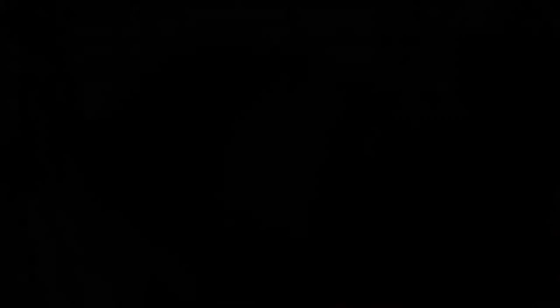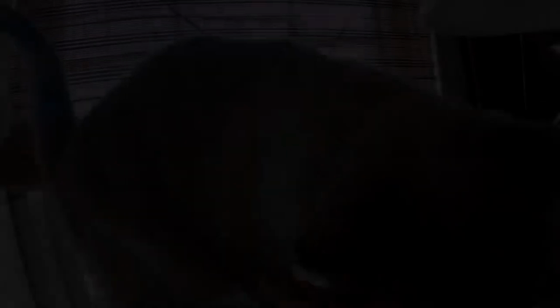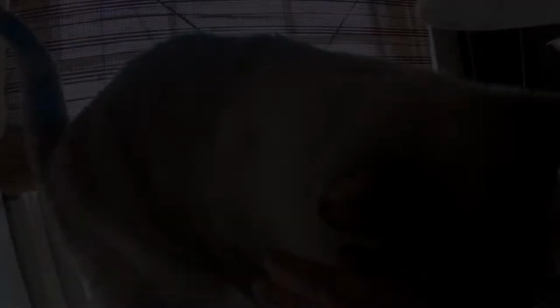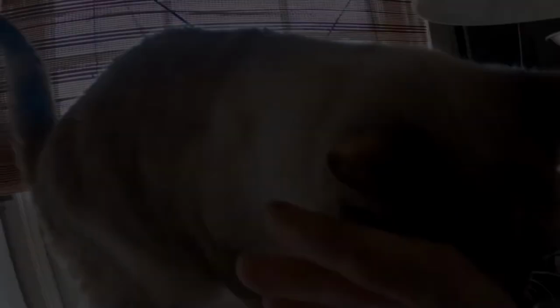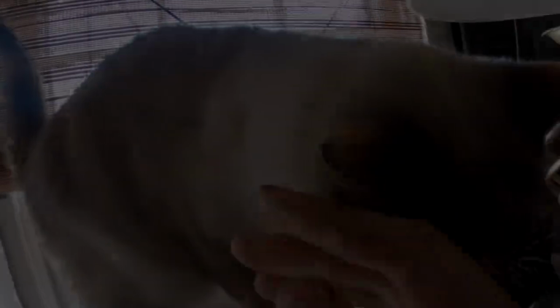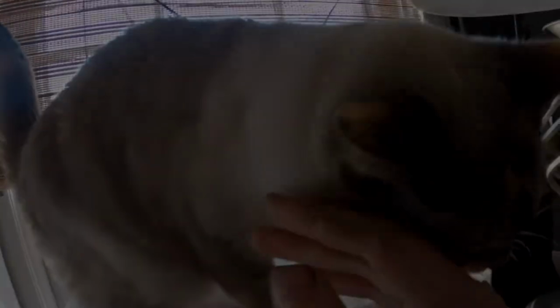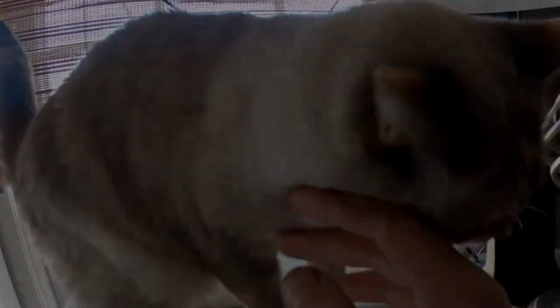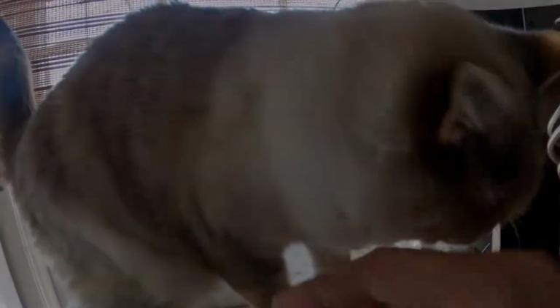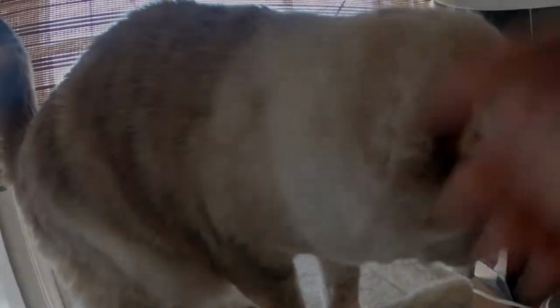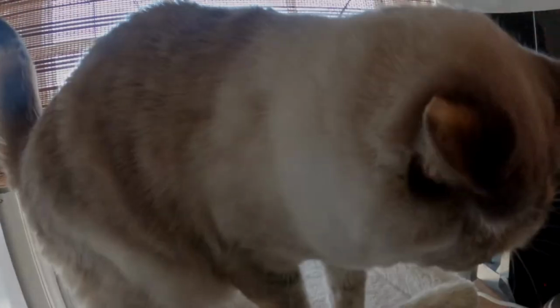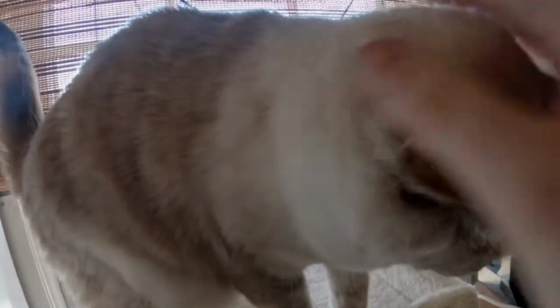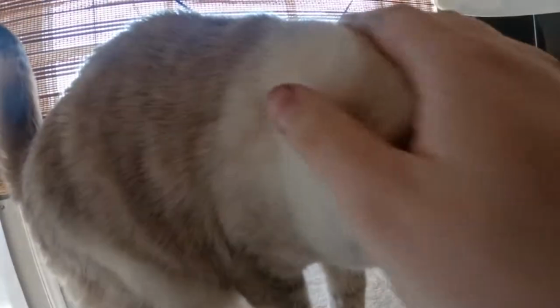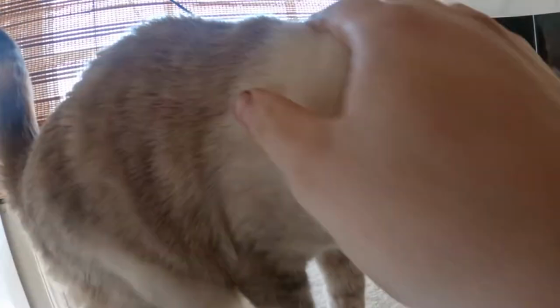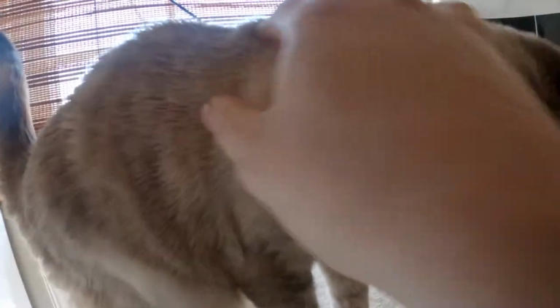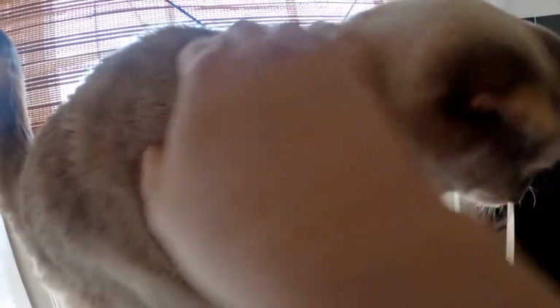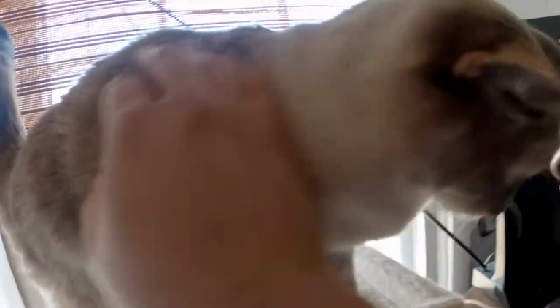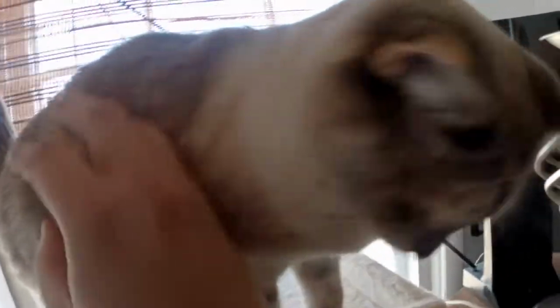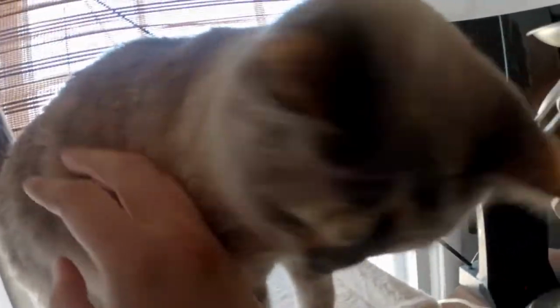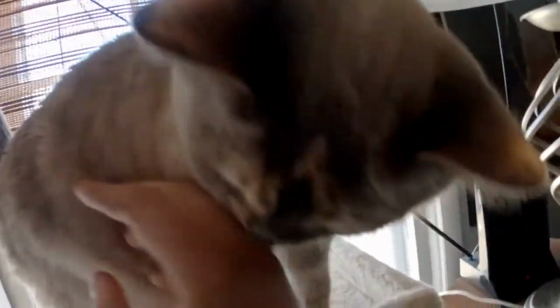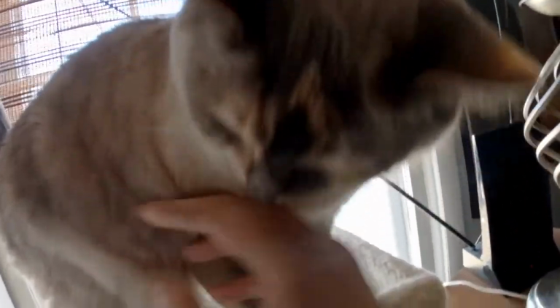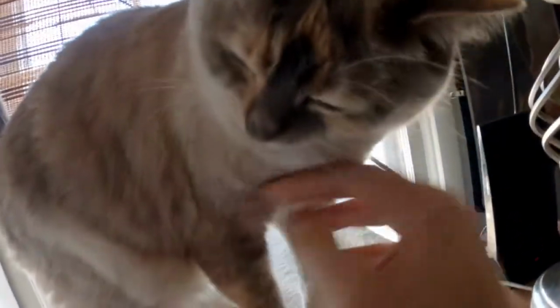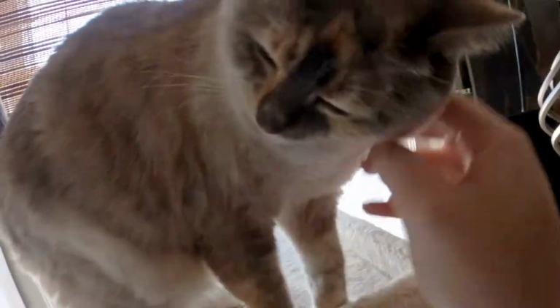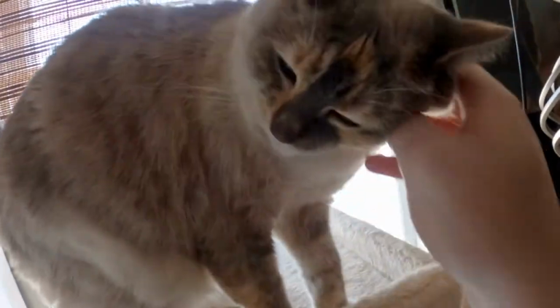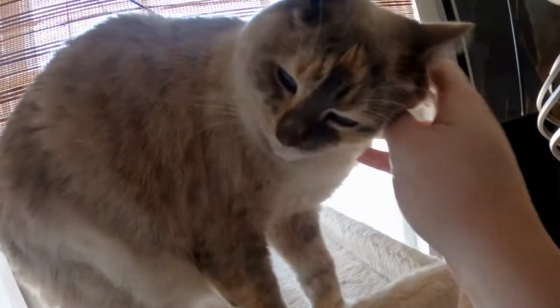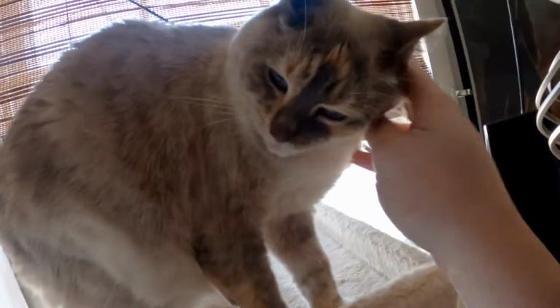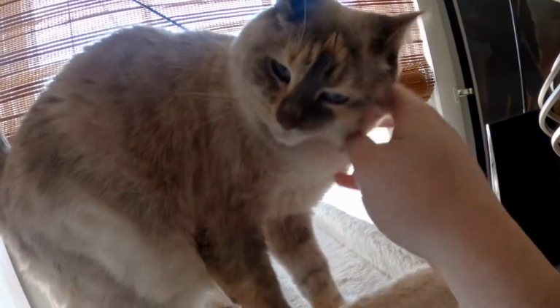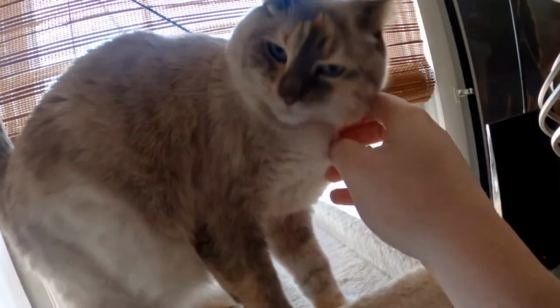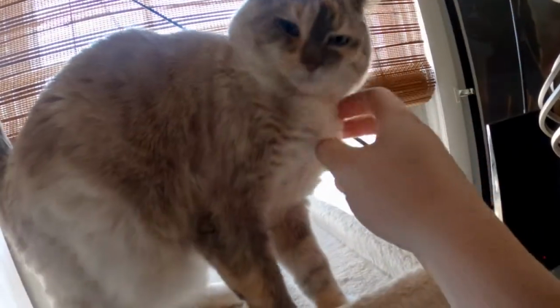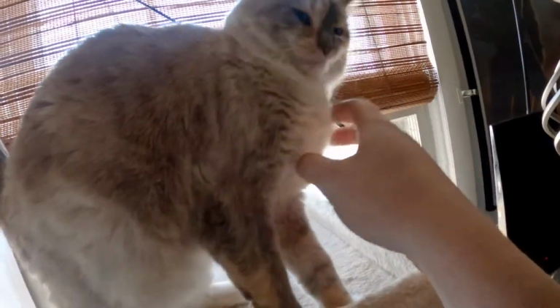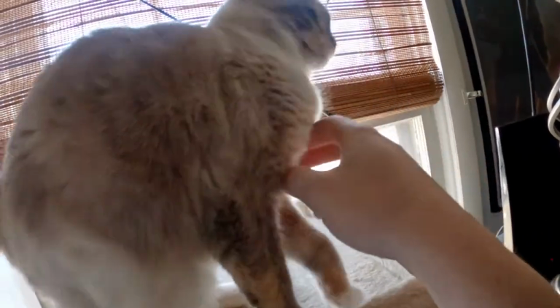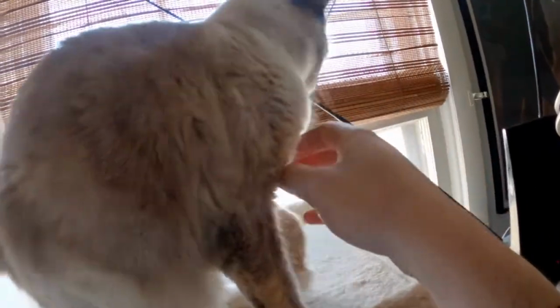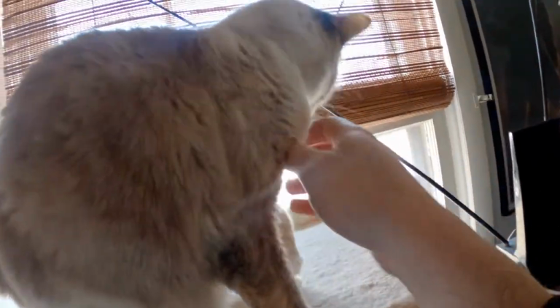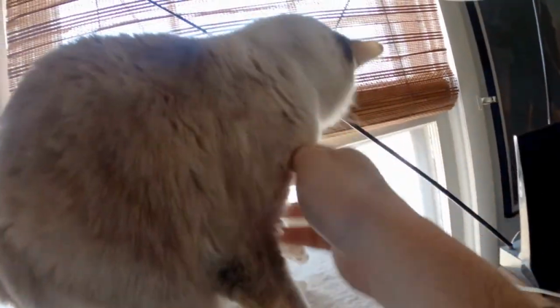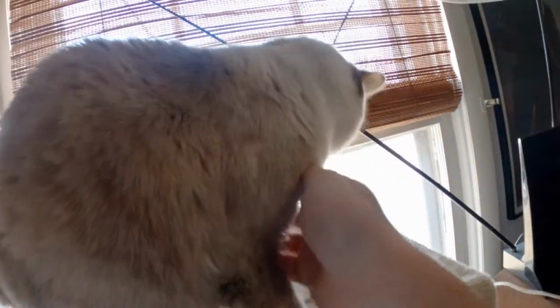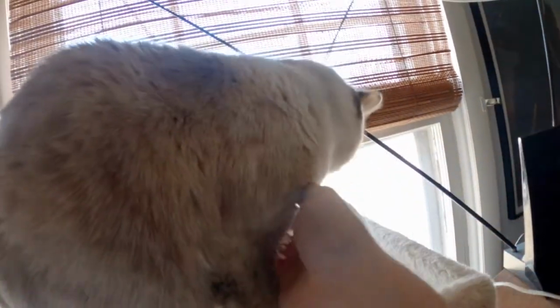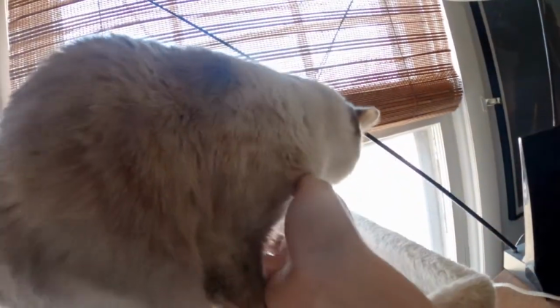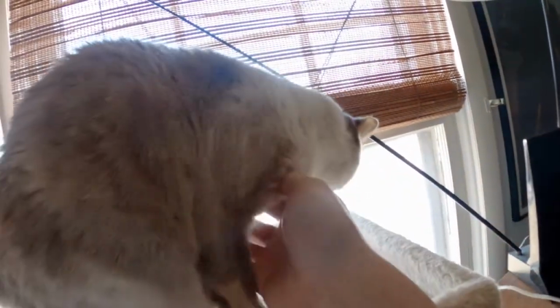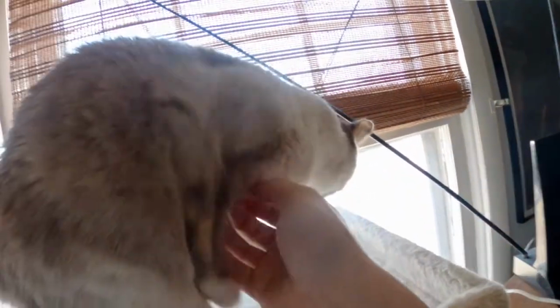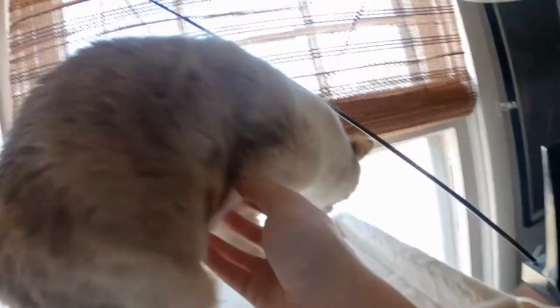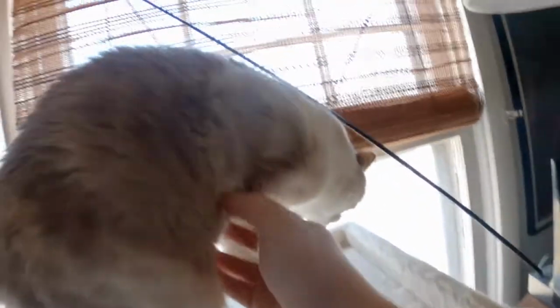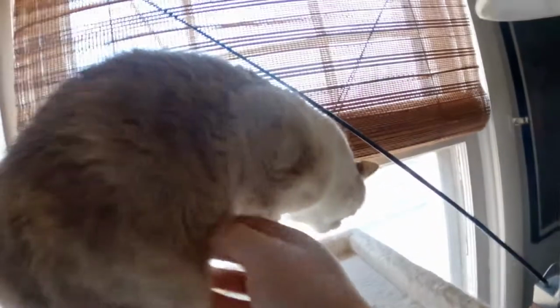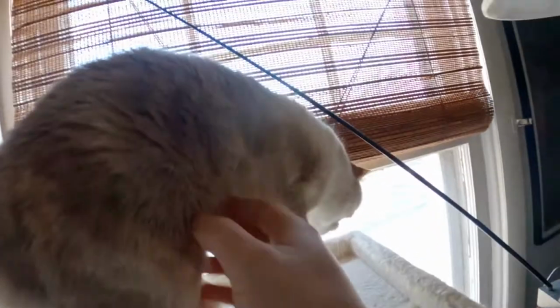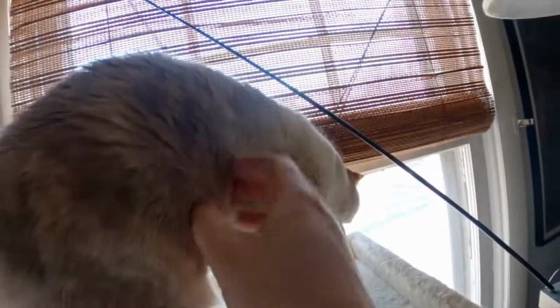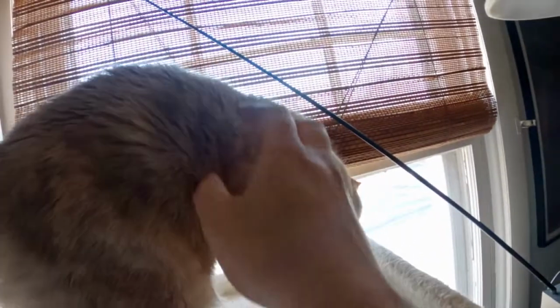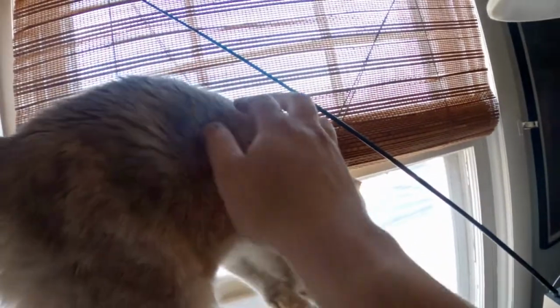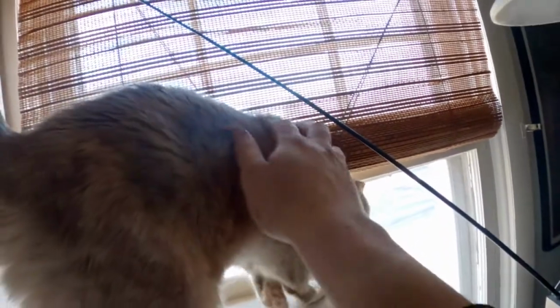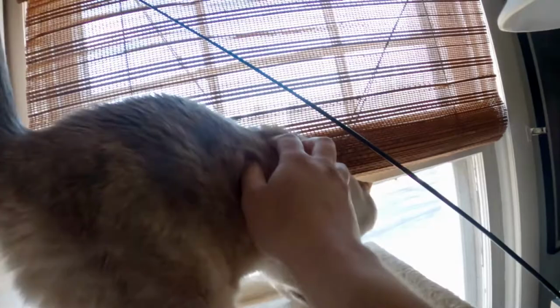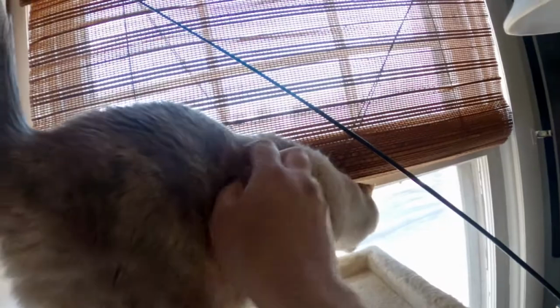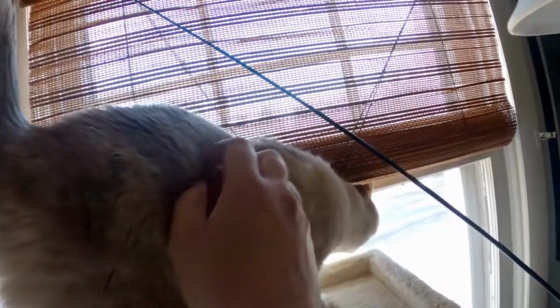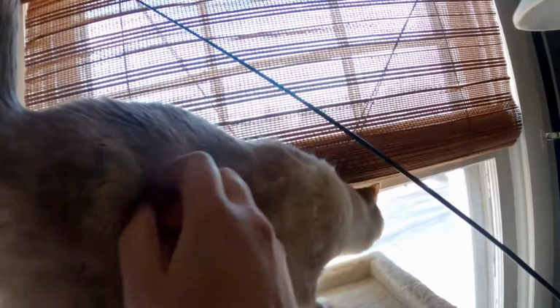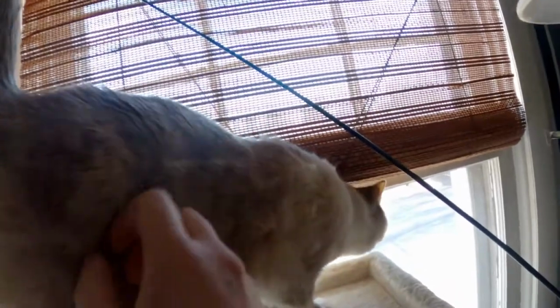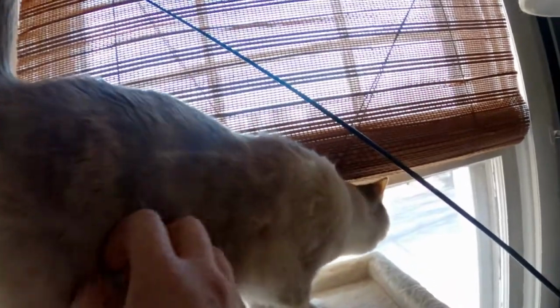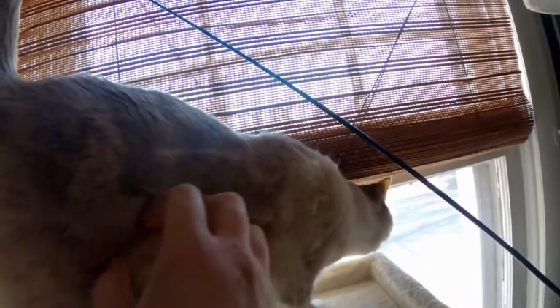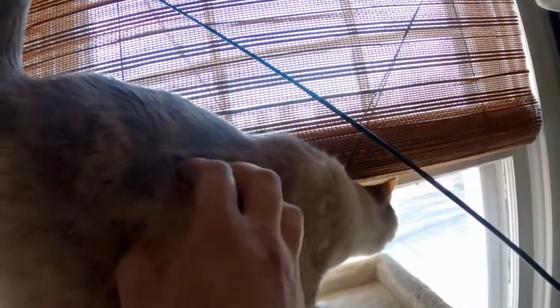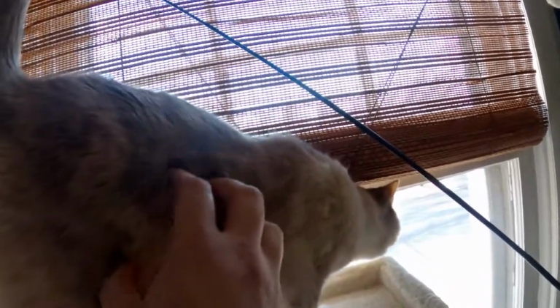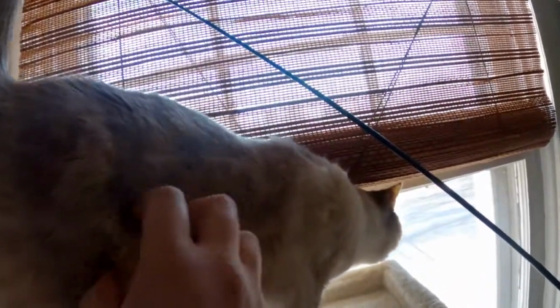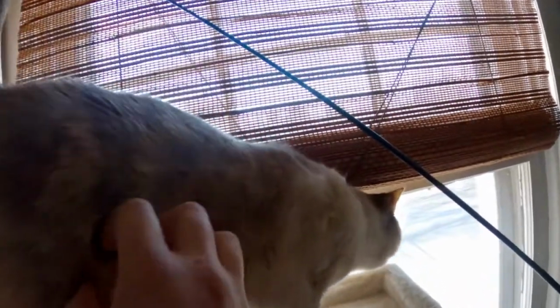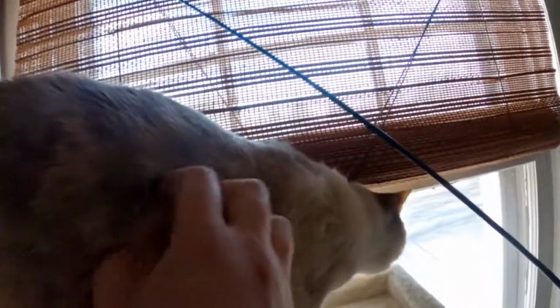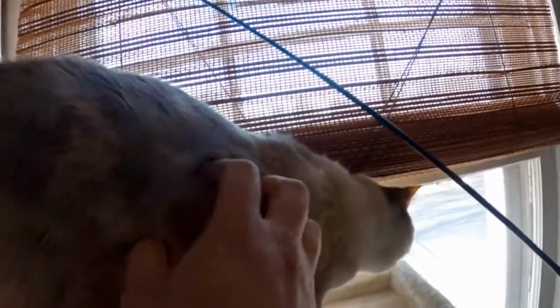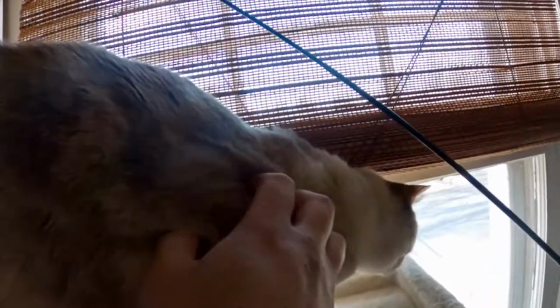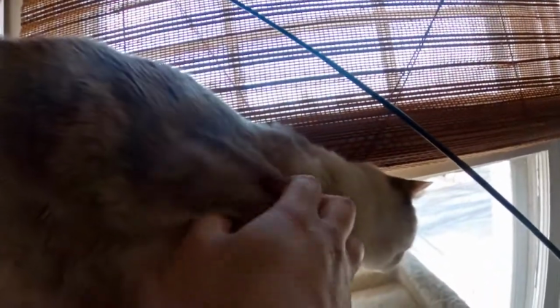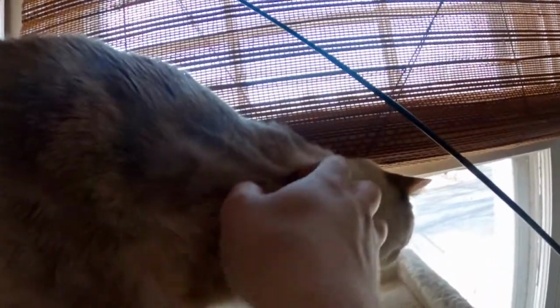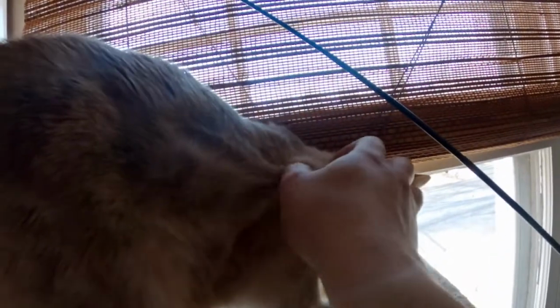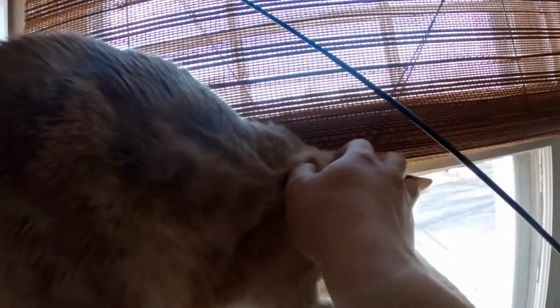Look at the baby. Here's the baby. Oh, here she is. Oh, look at the baby.